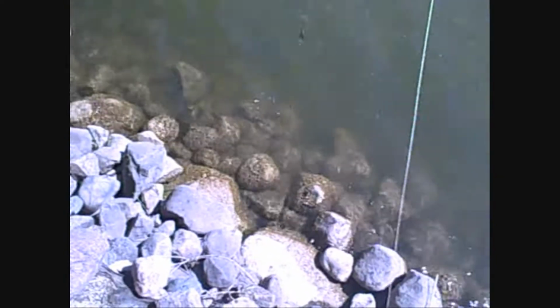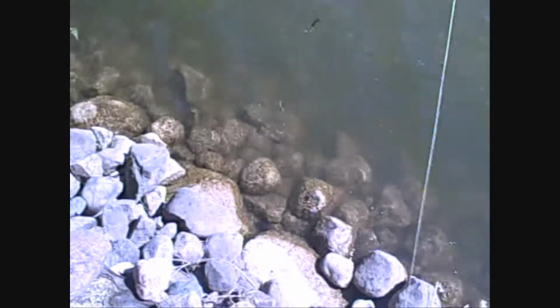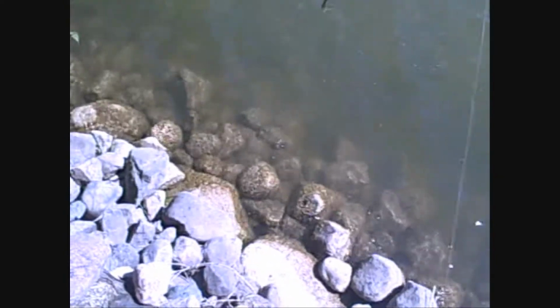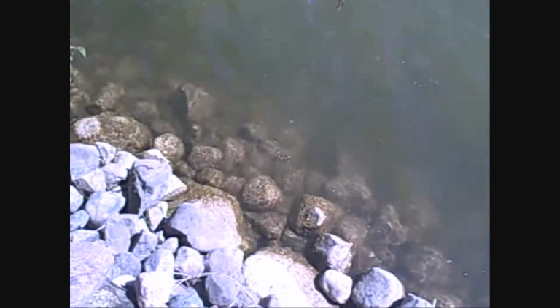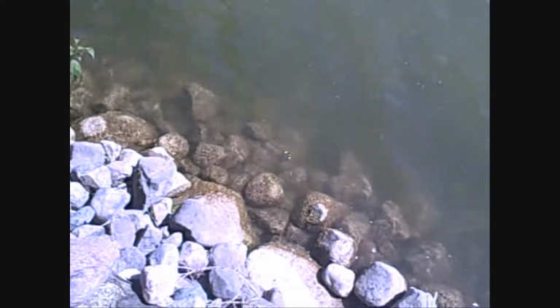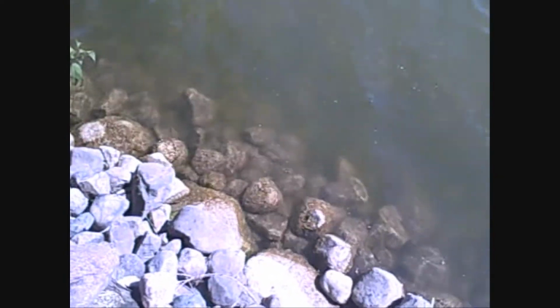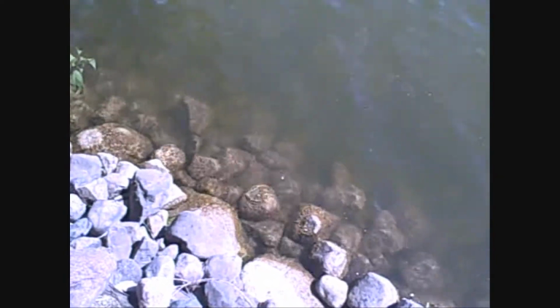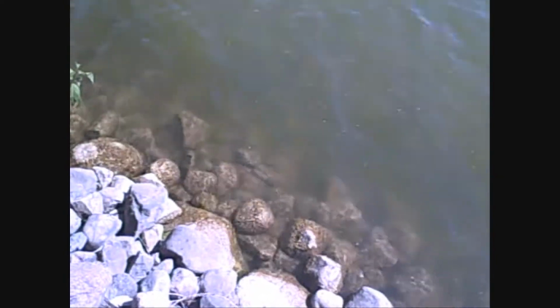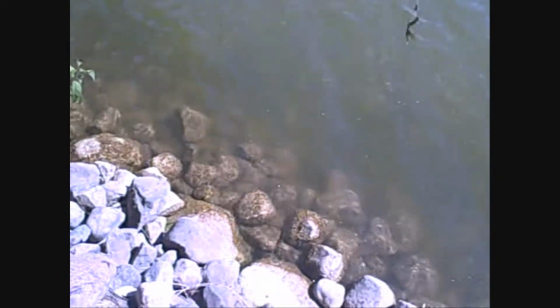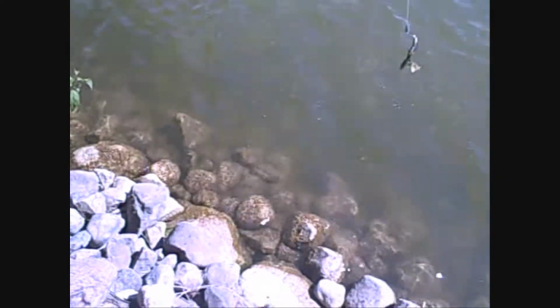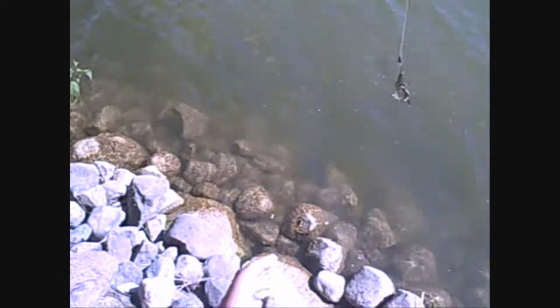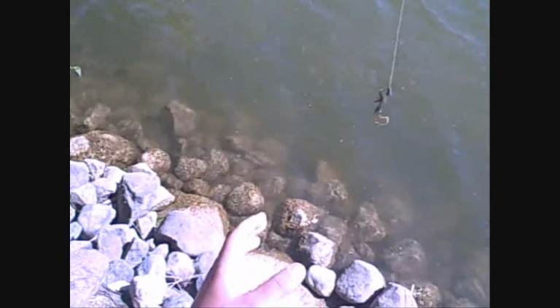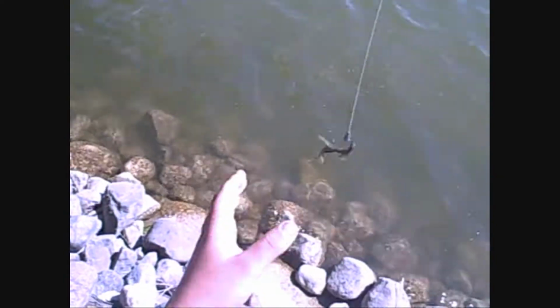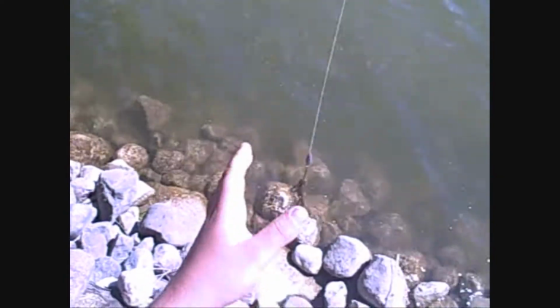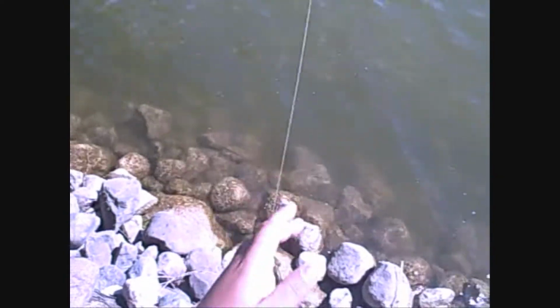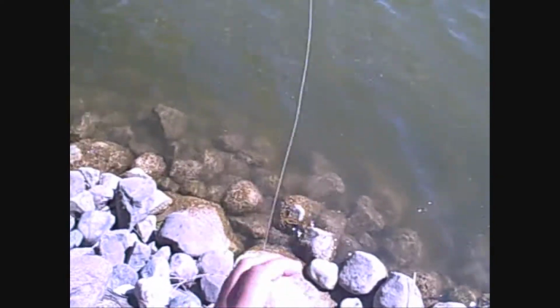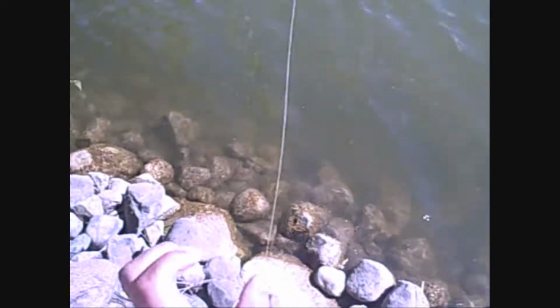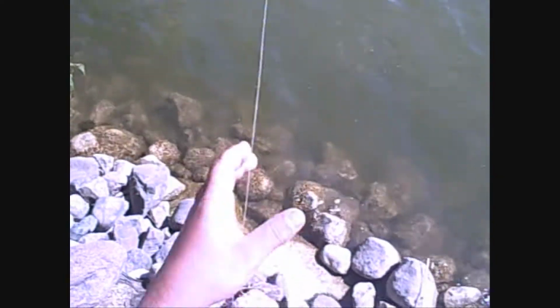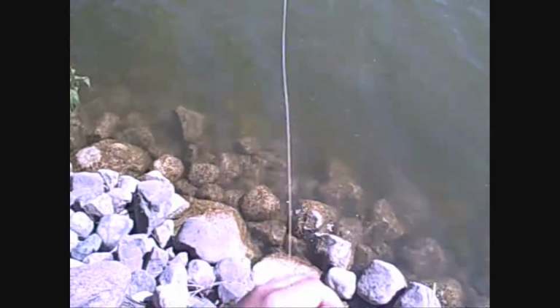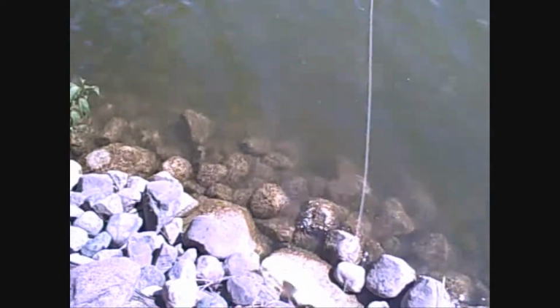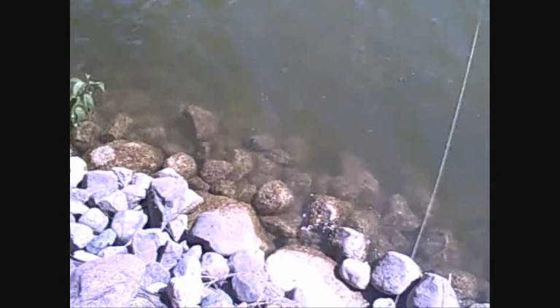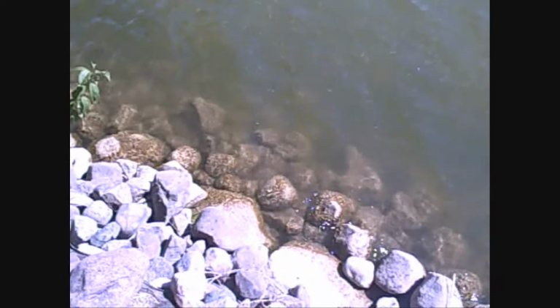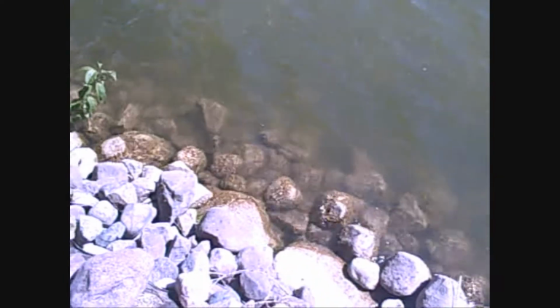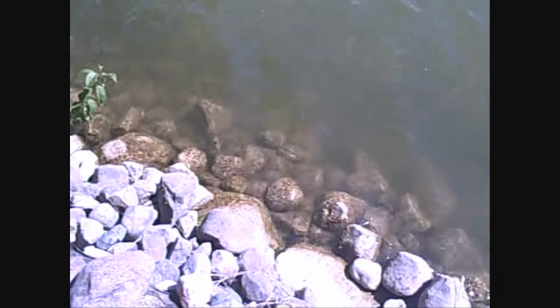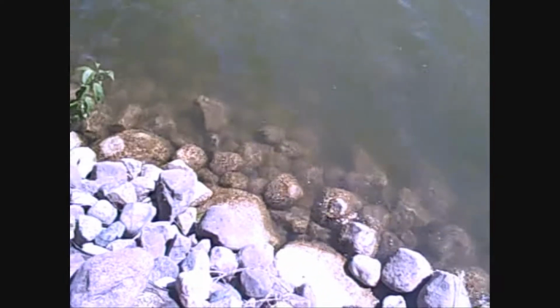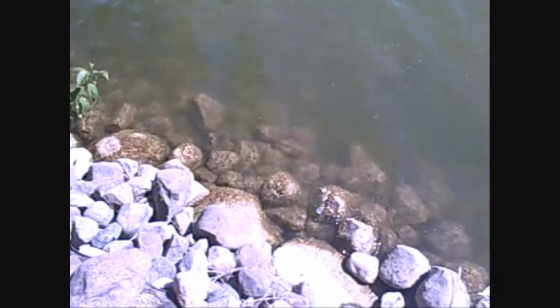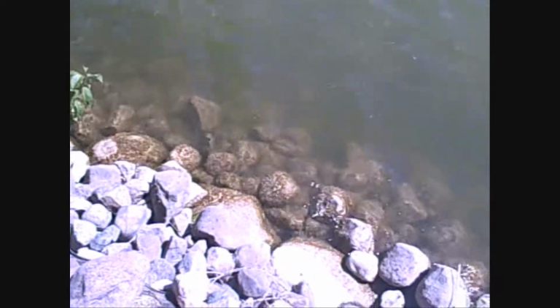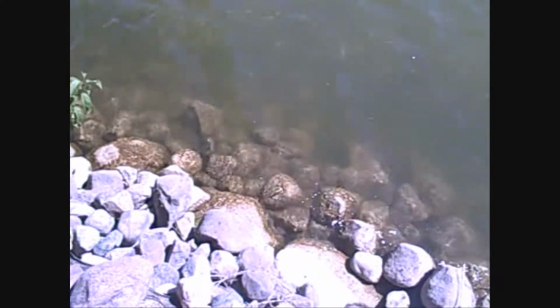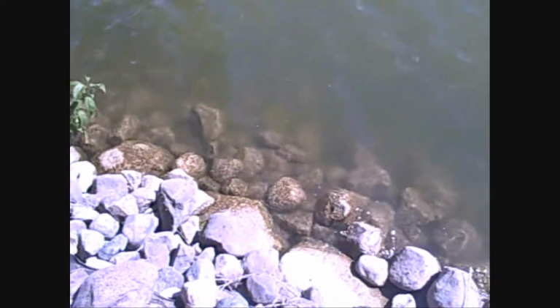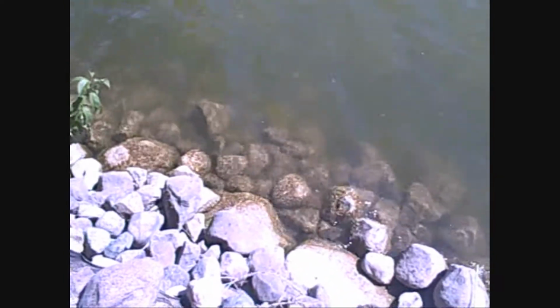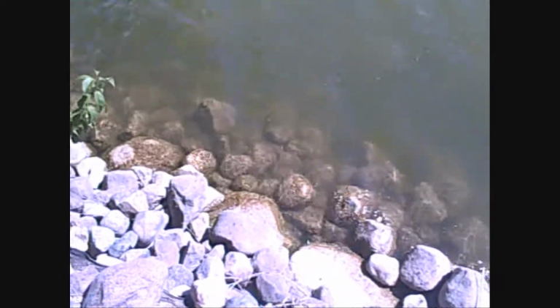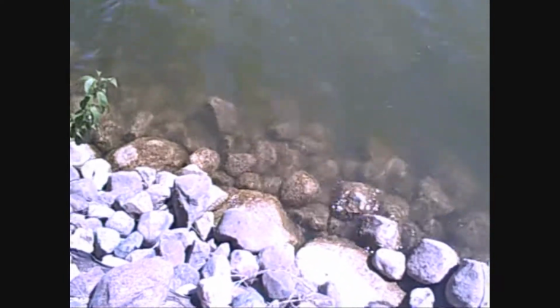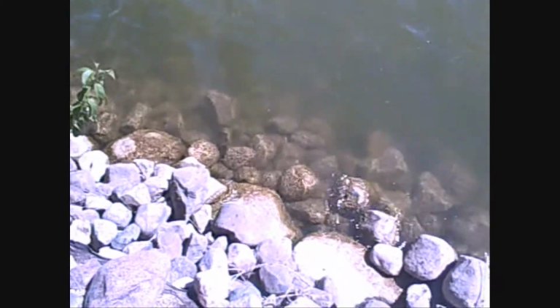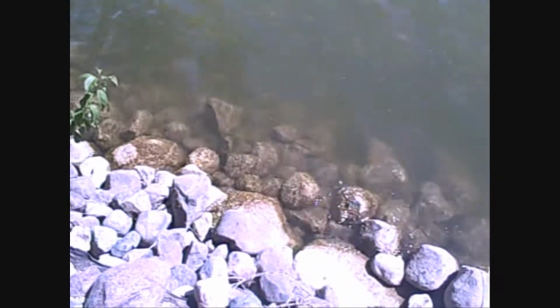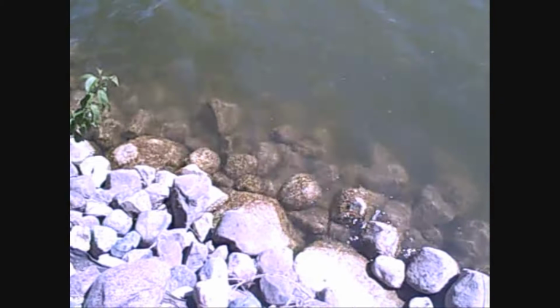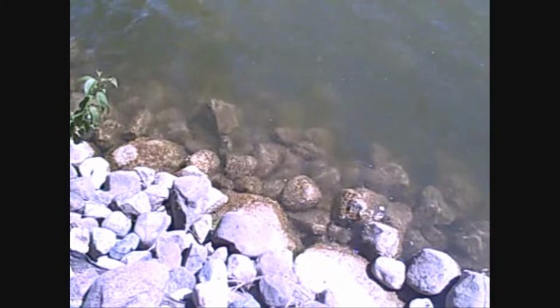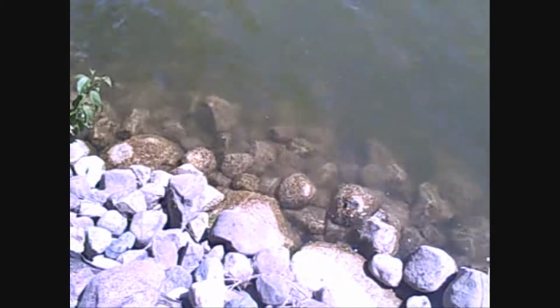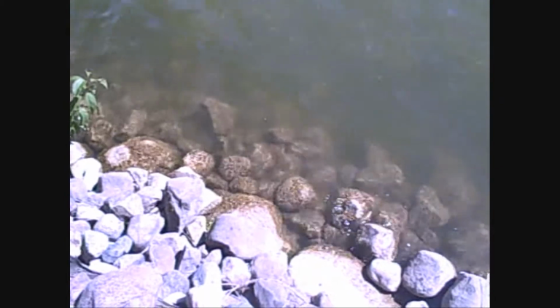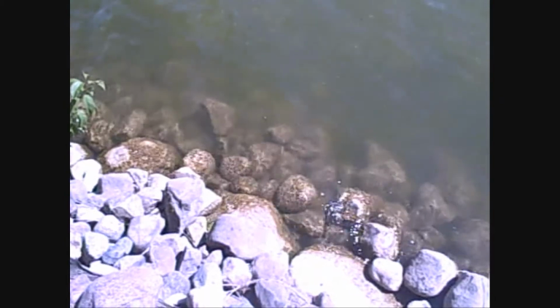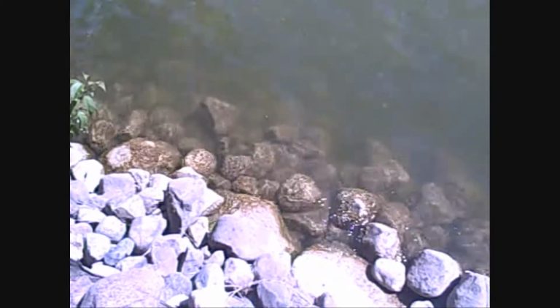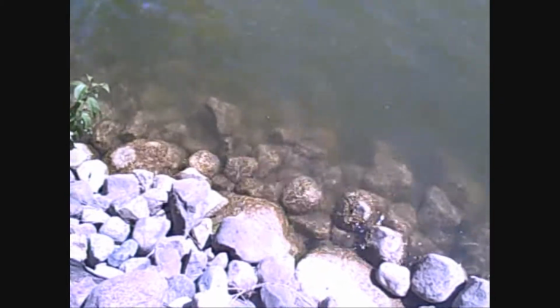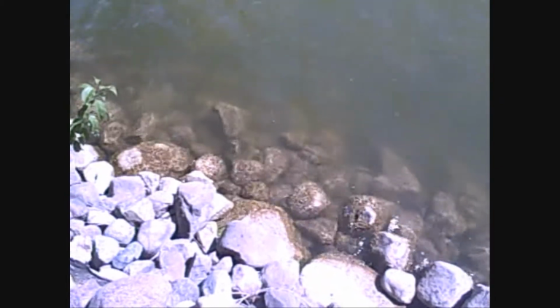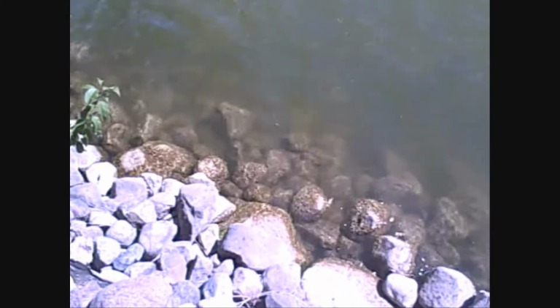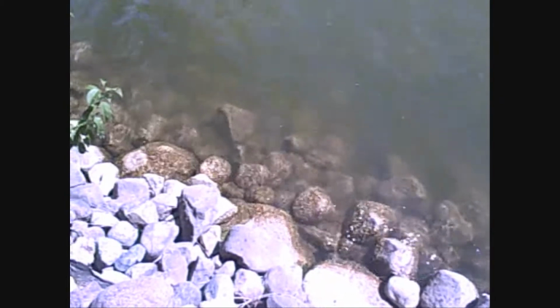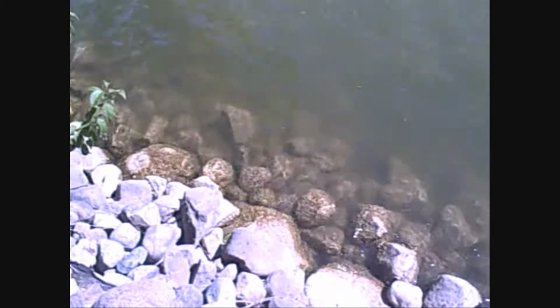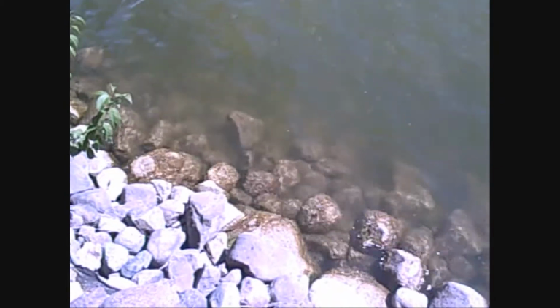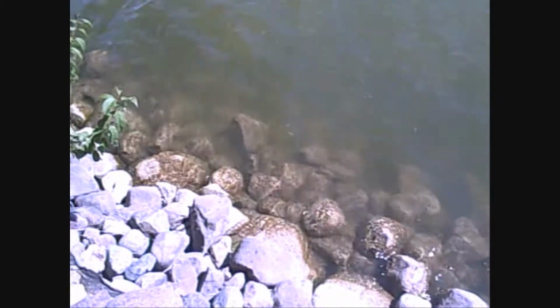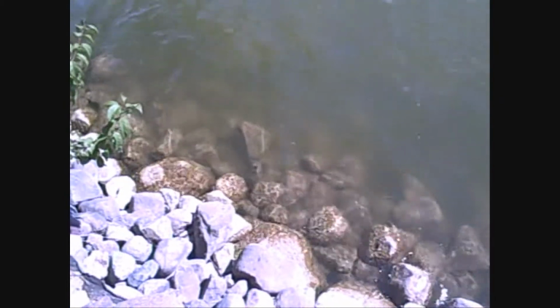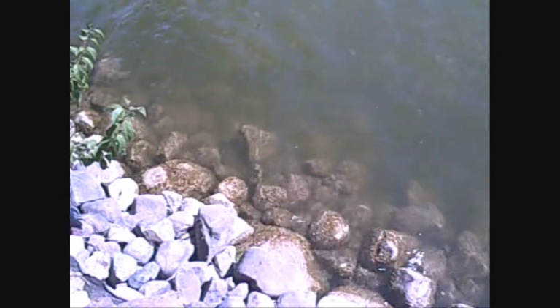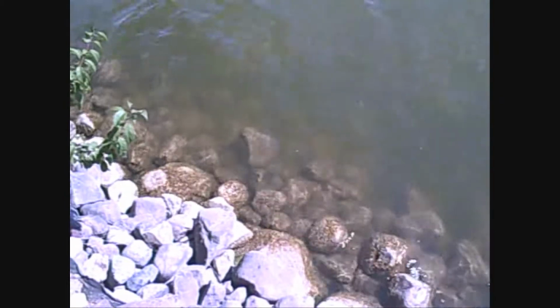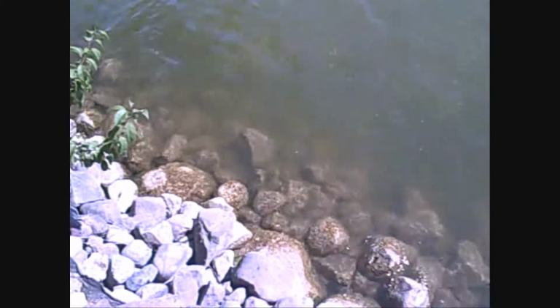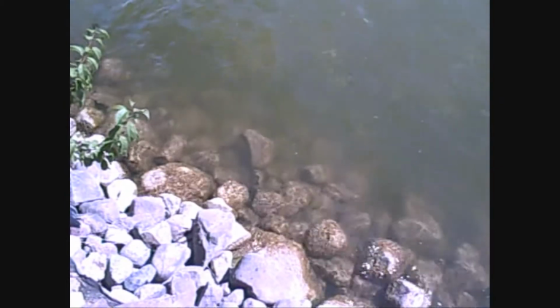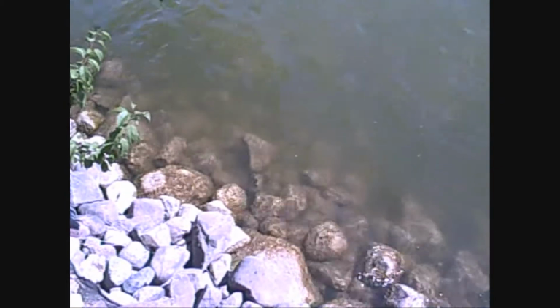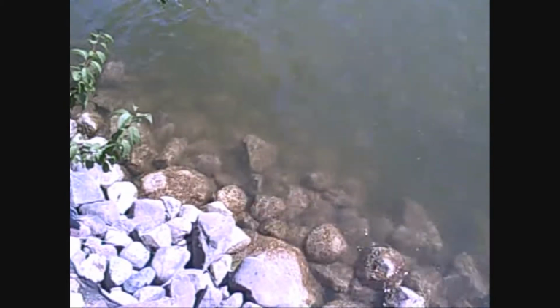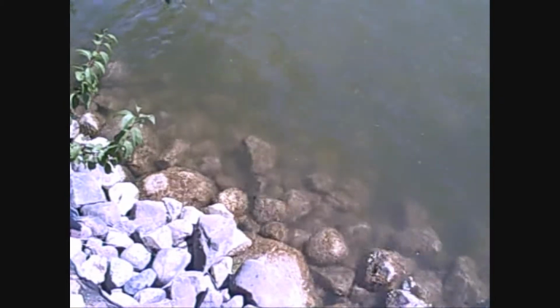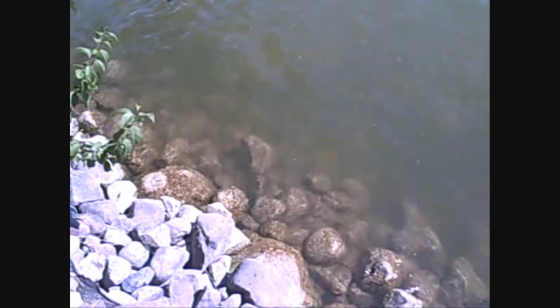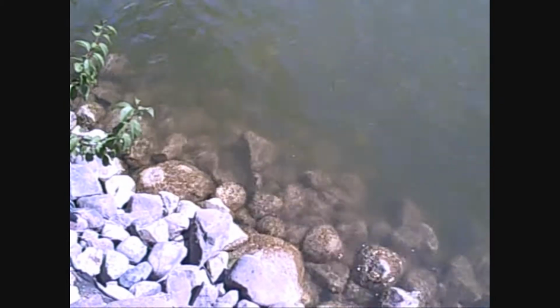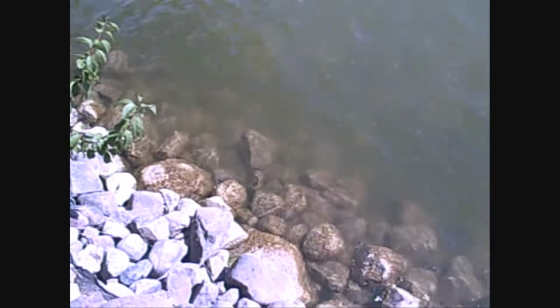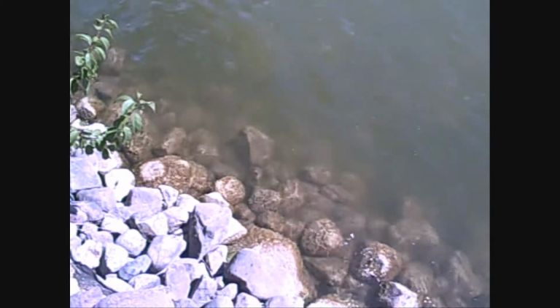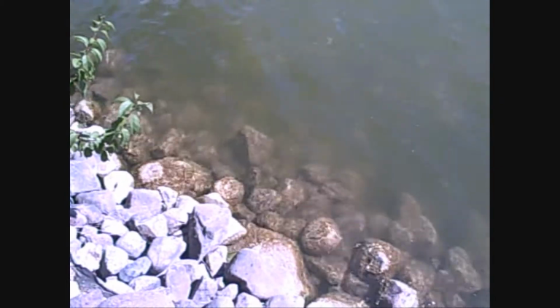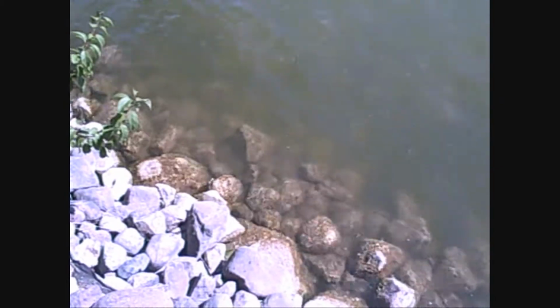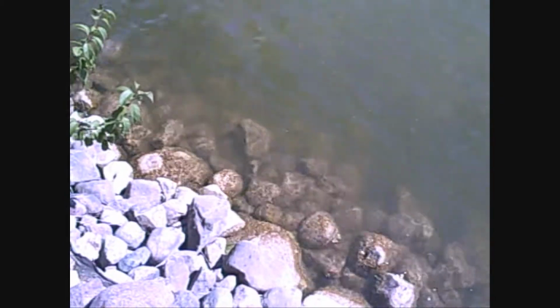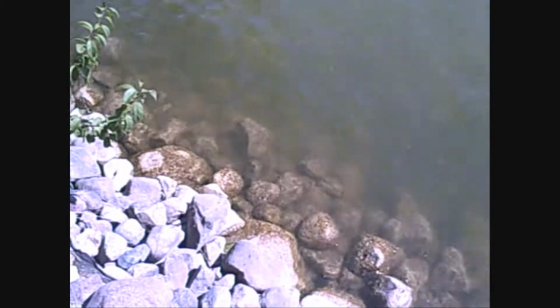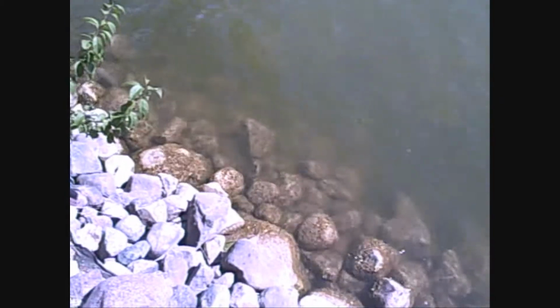Damn, he wanted that brush hog too, but I didn't let him take it. He was just cruising the shorelines.